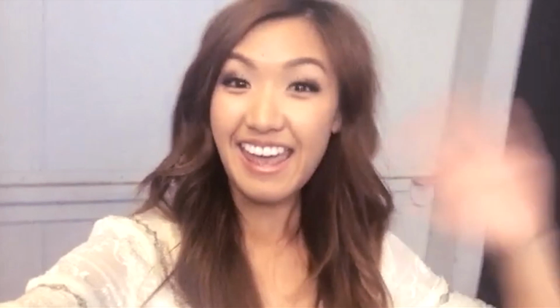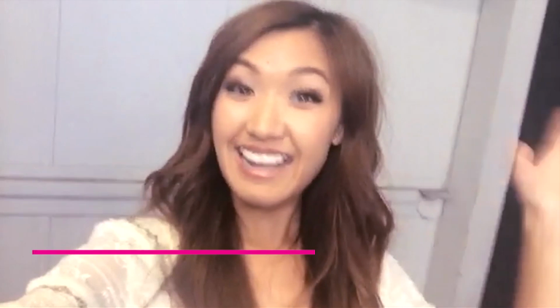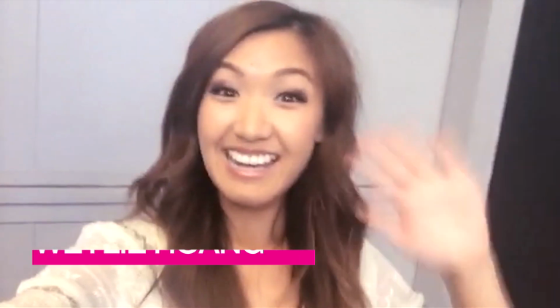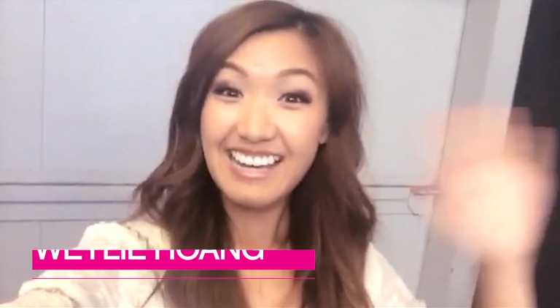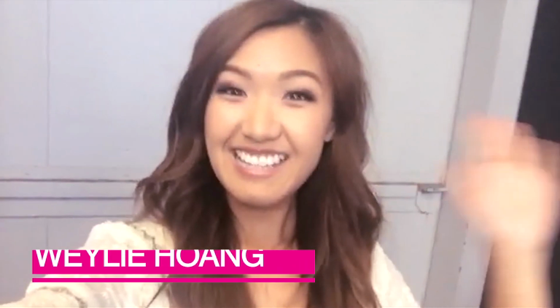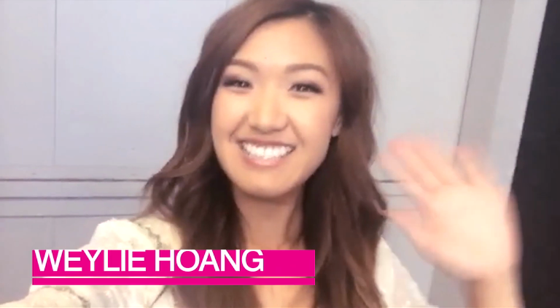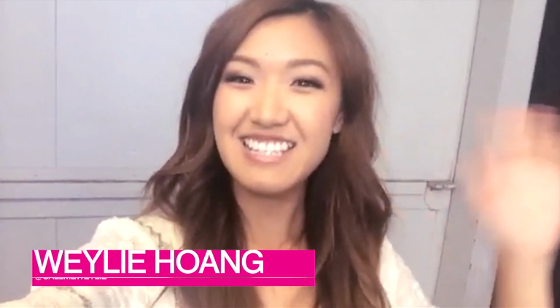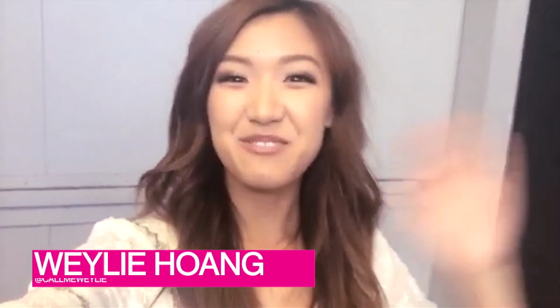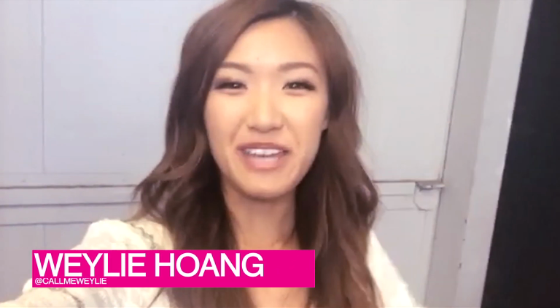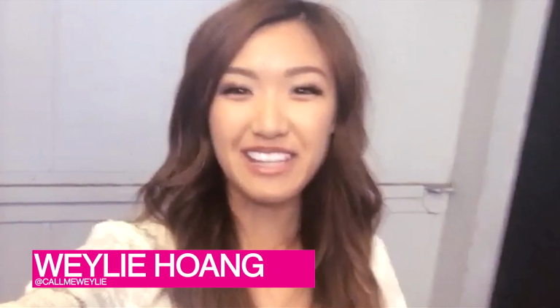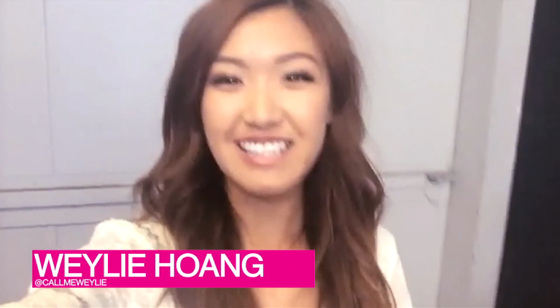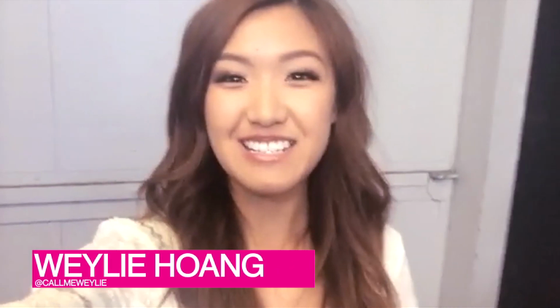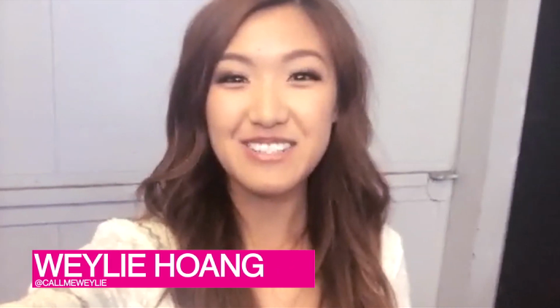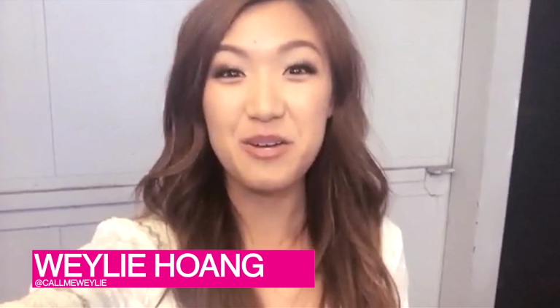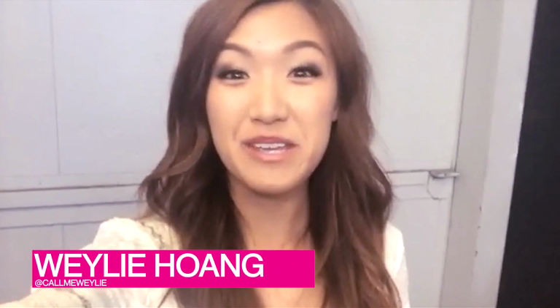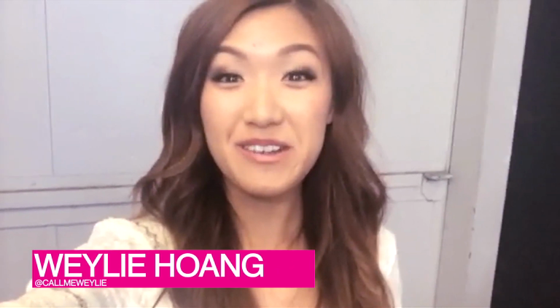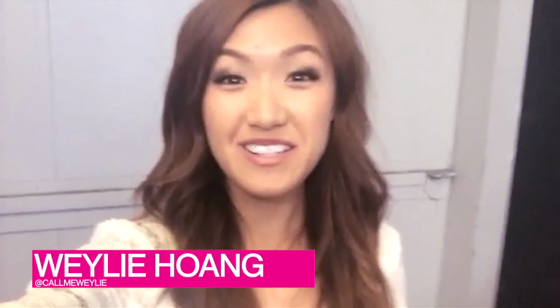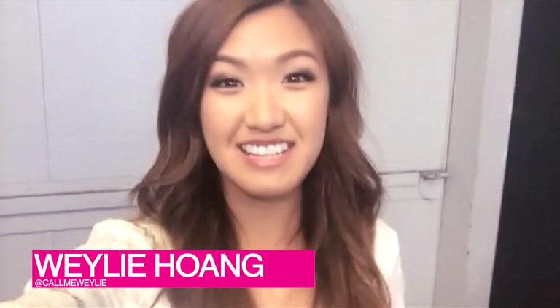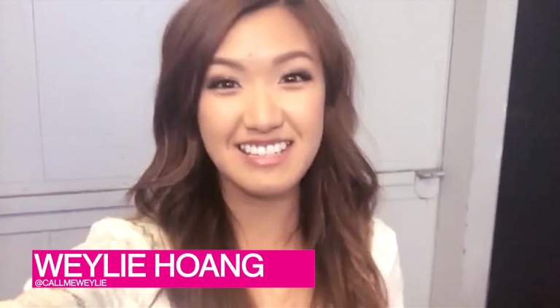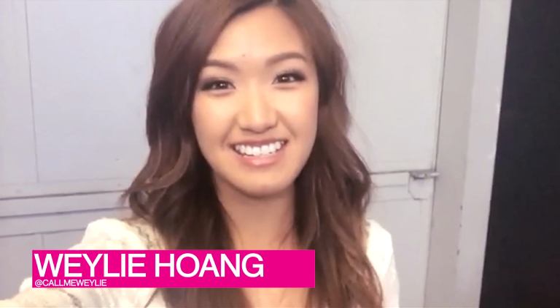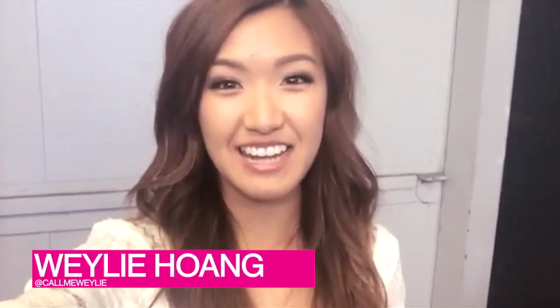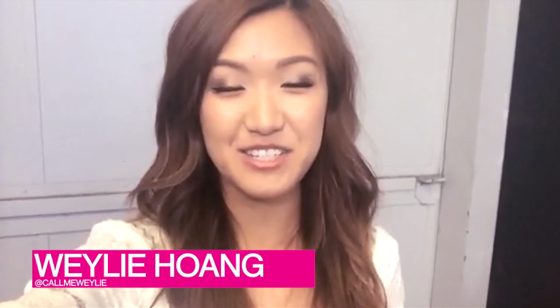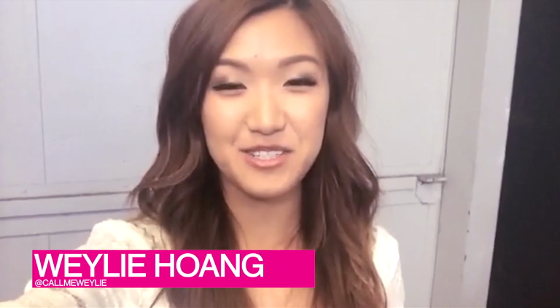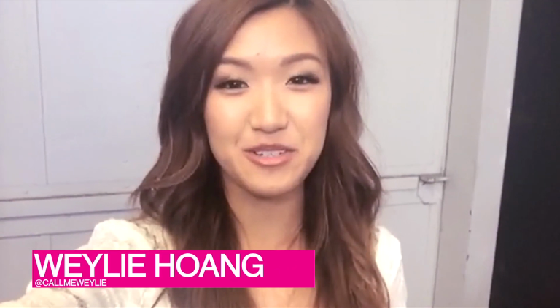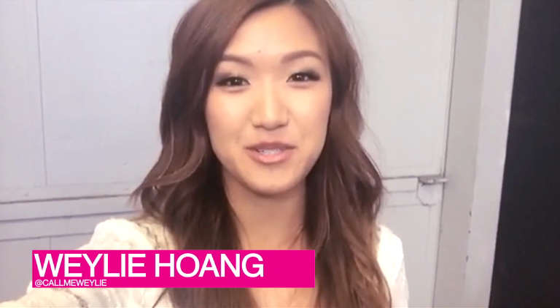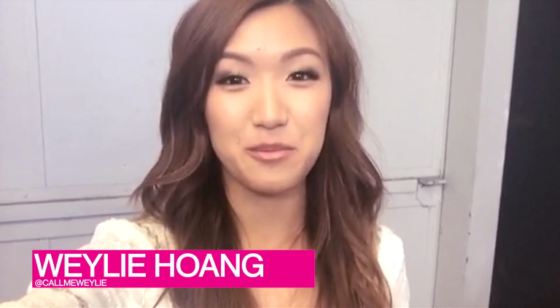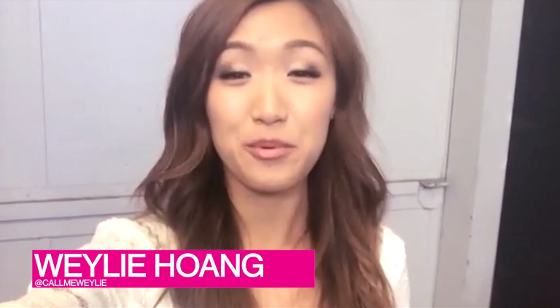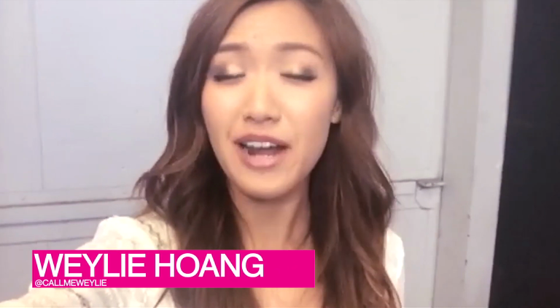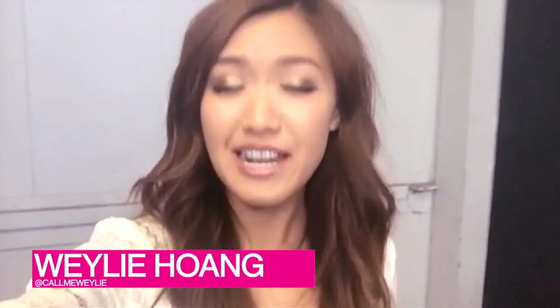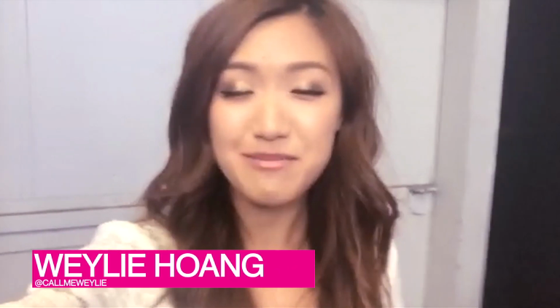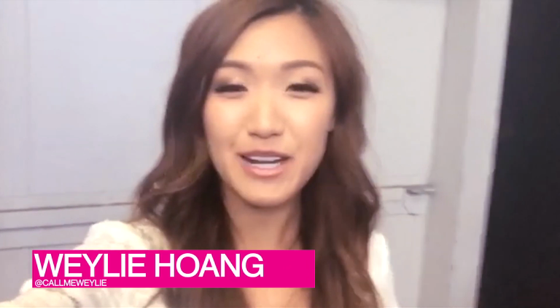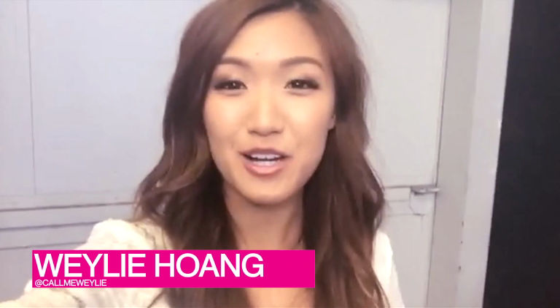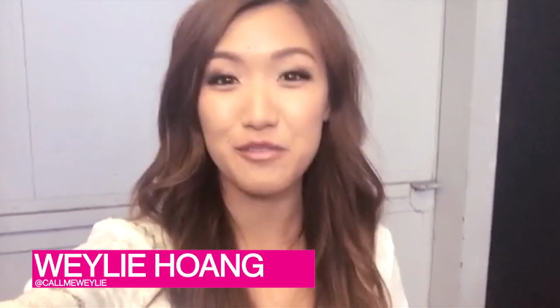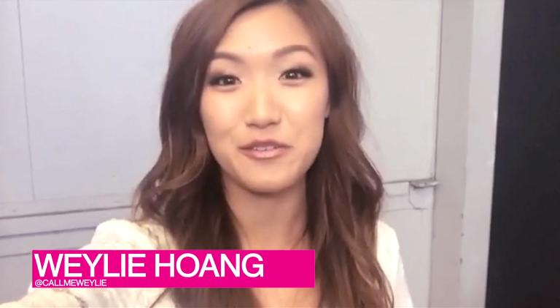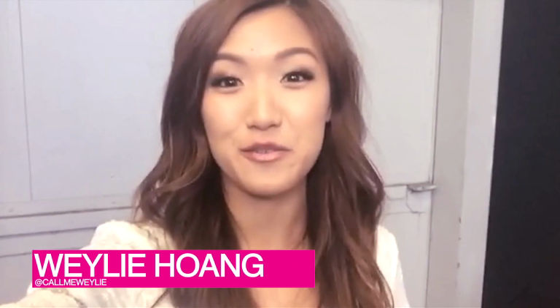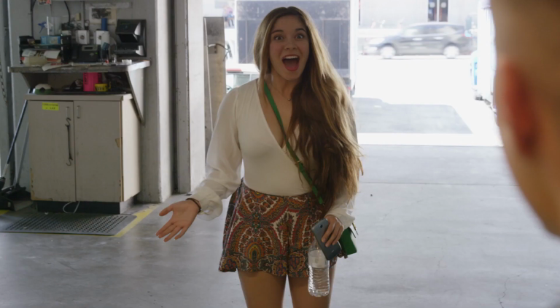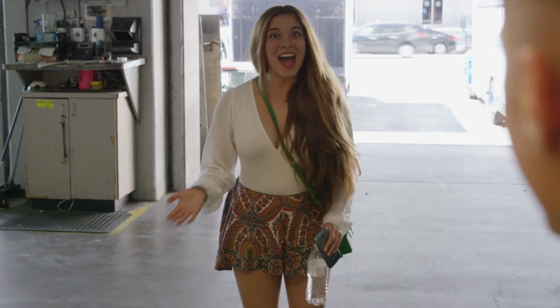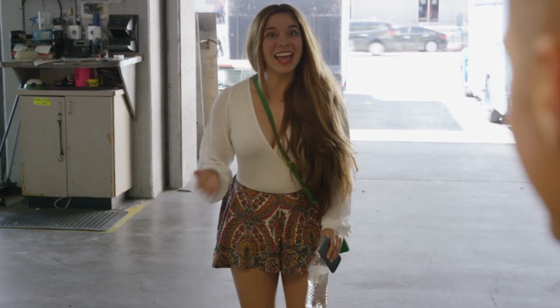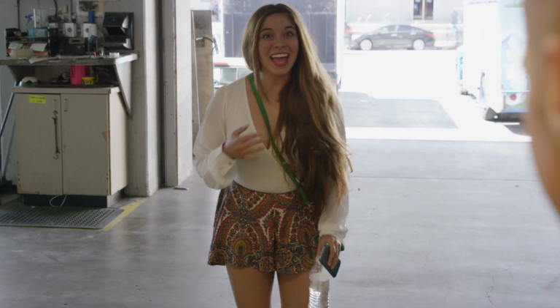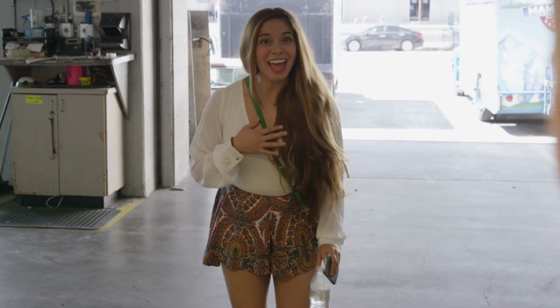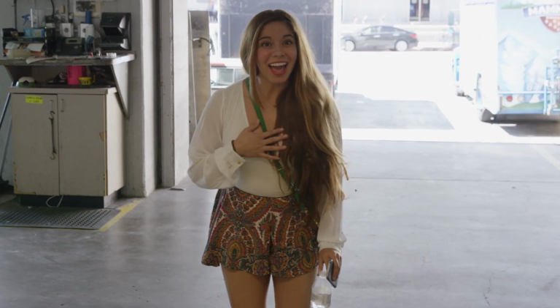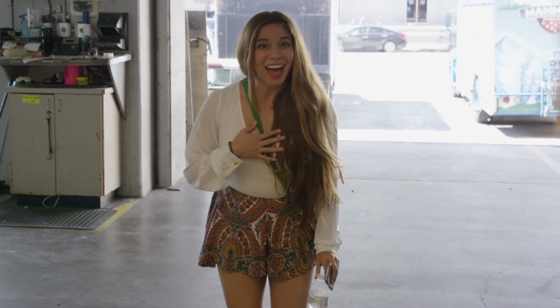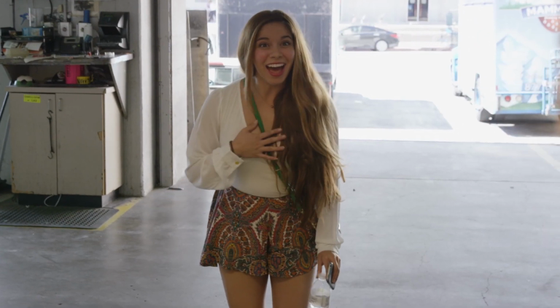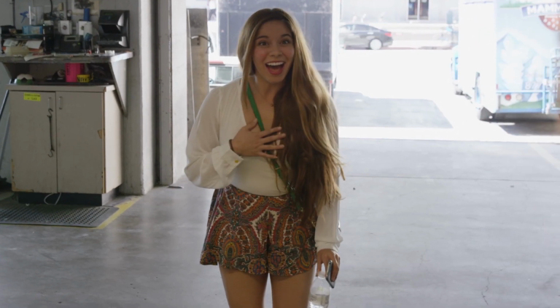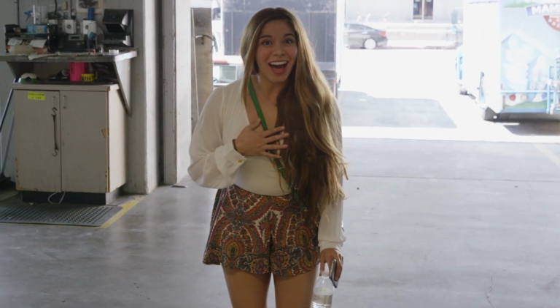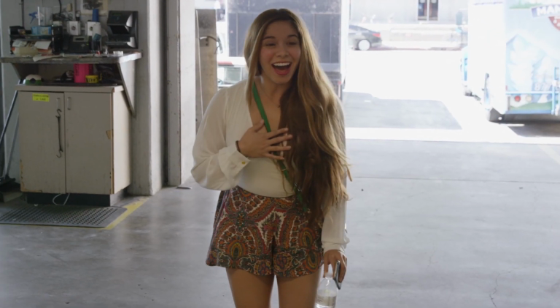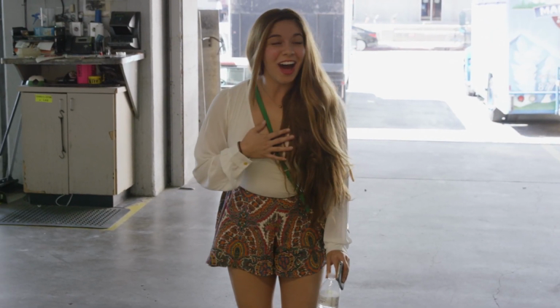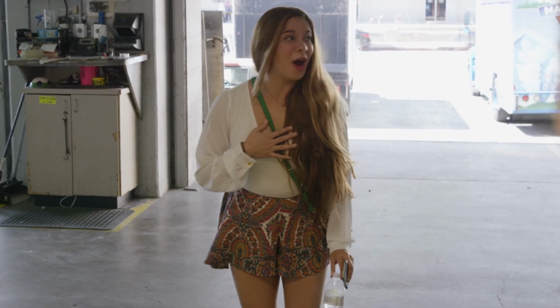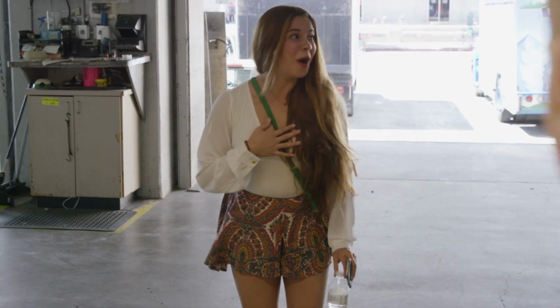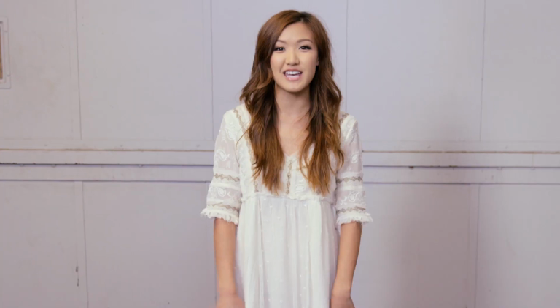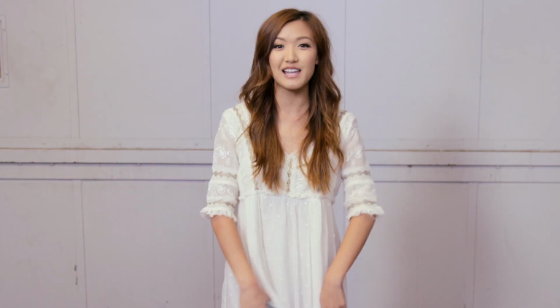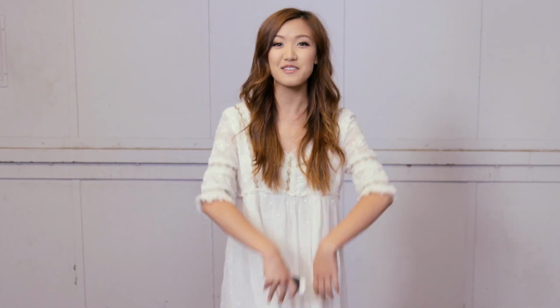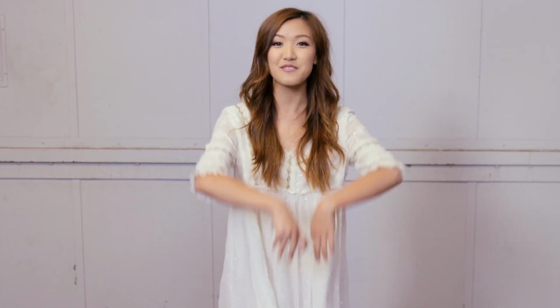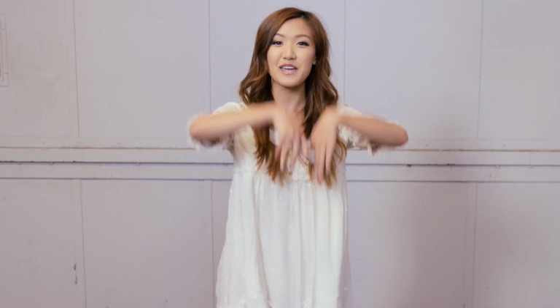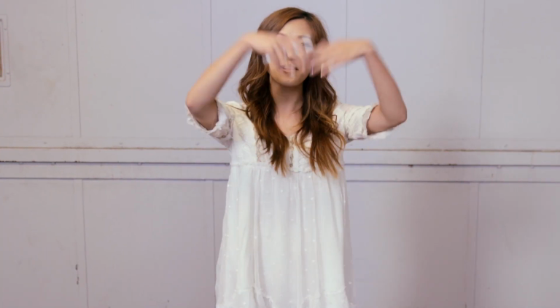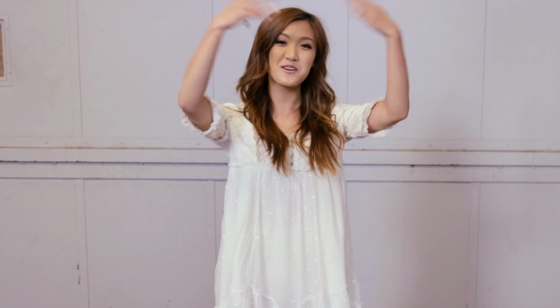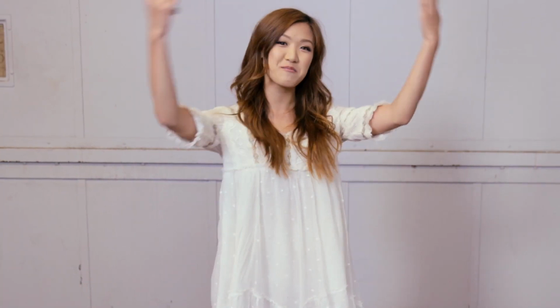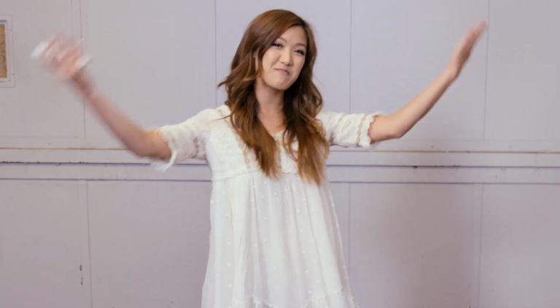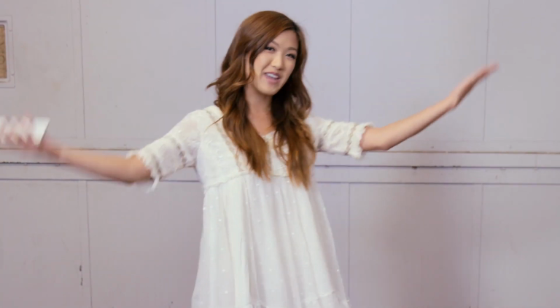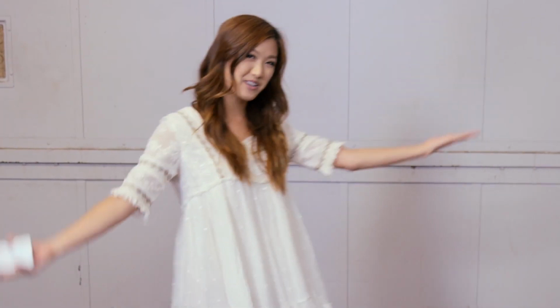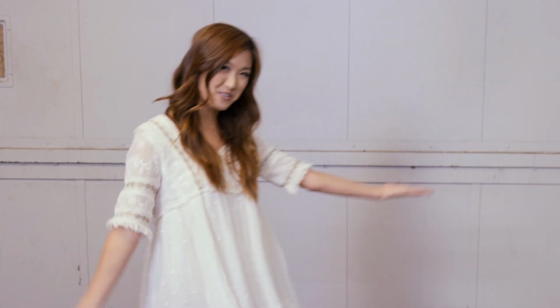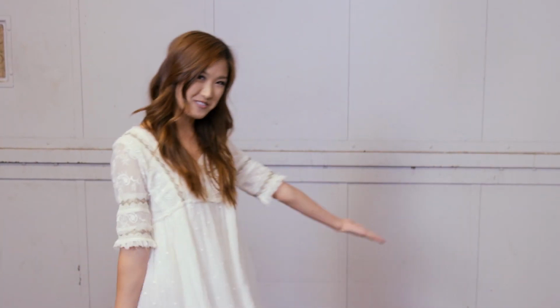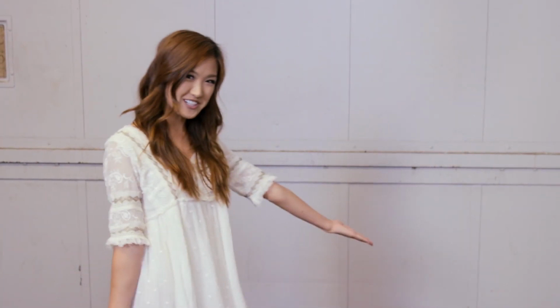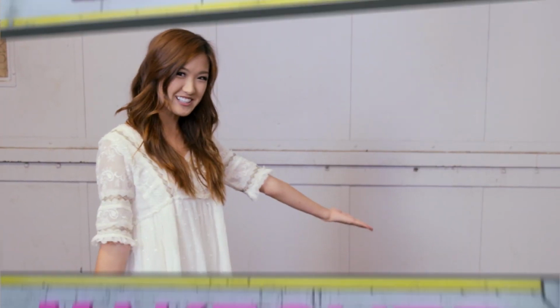Hey guys, it's Whaley. I'm here on set today to do a surprise makeover for one of my viewers. Welcome to Elevator Makeover.